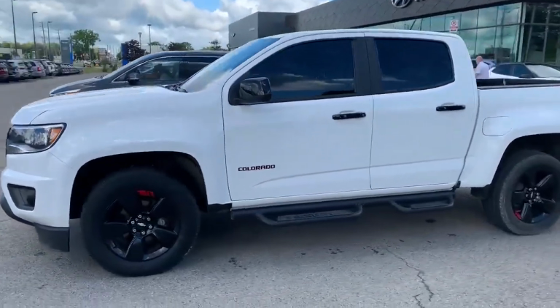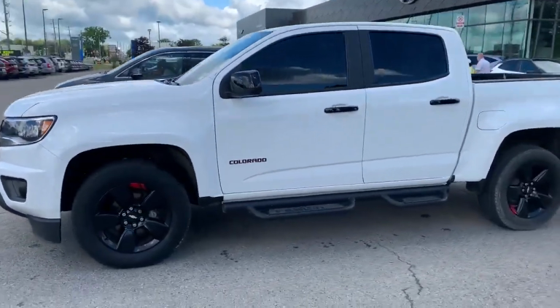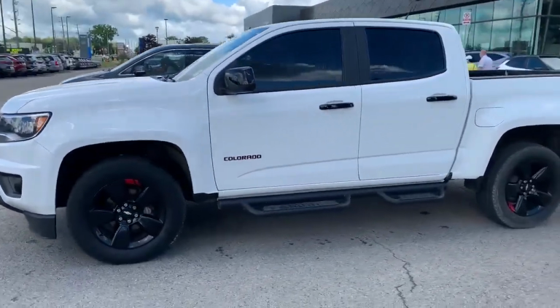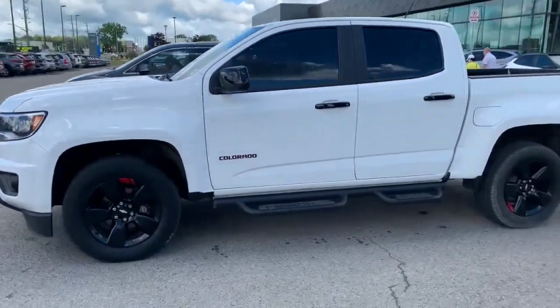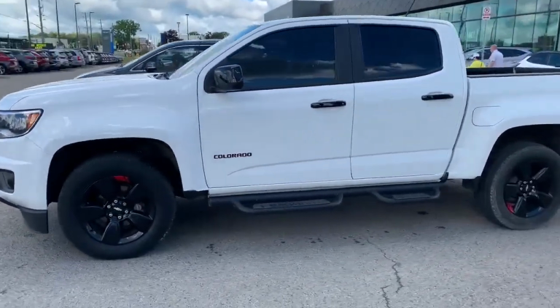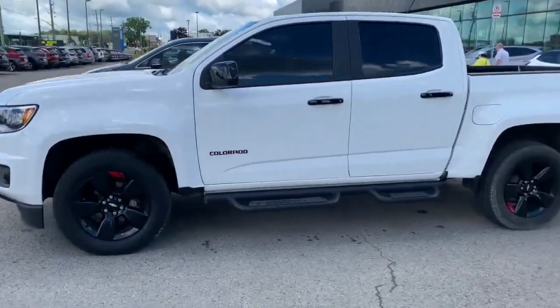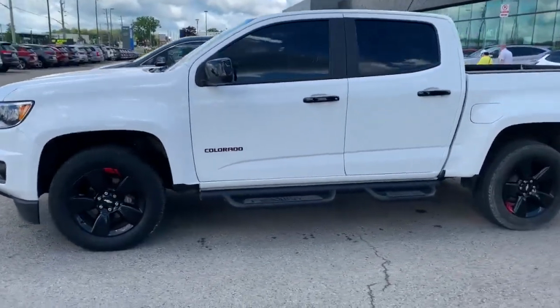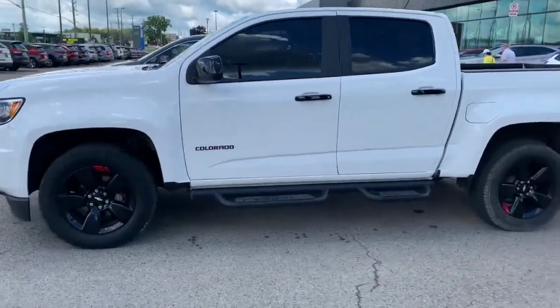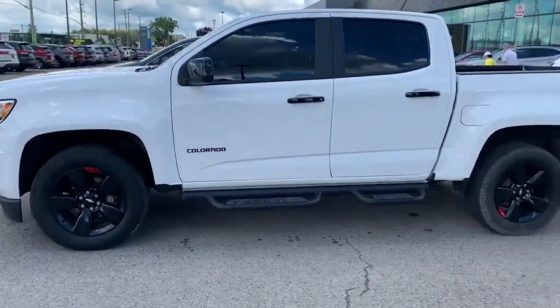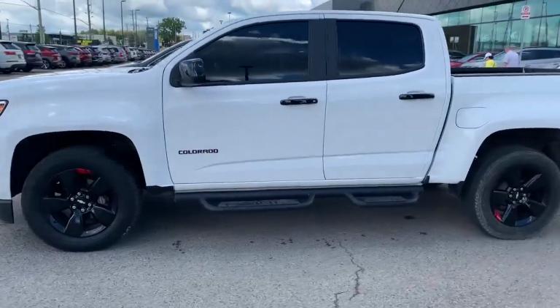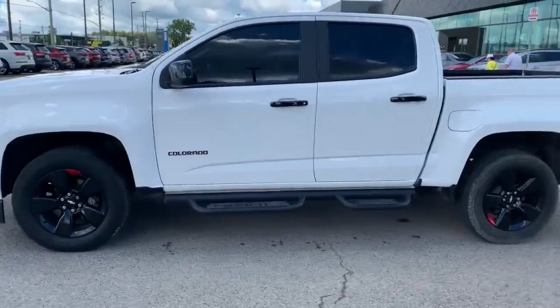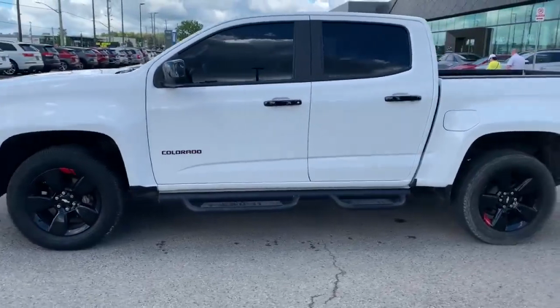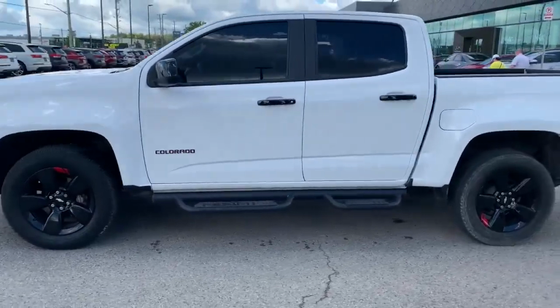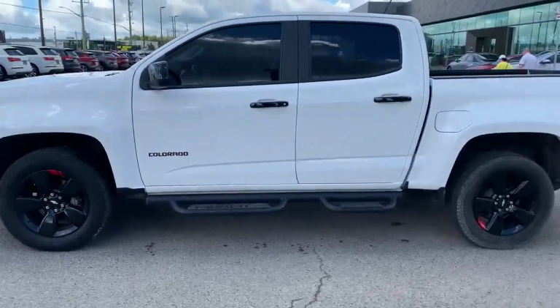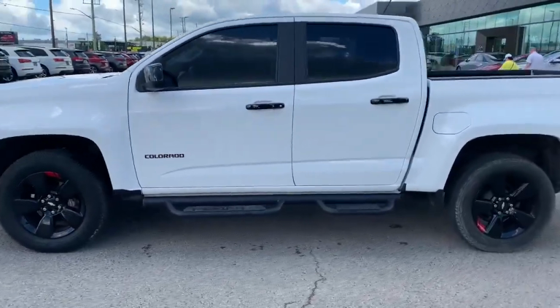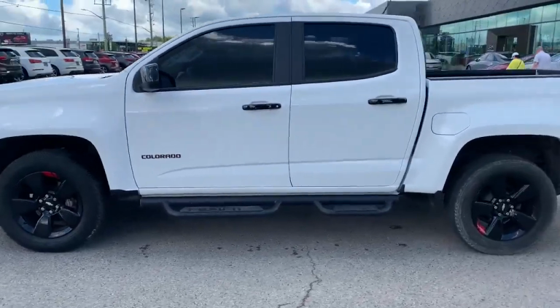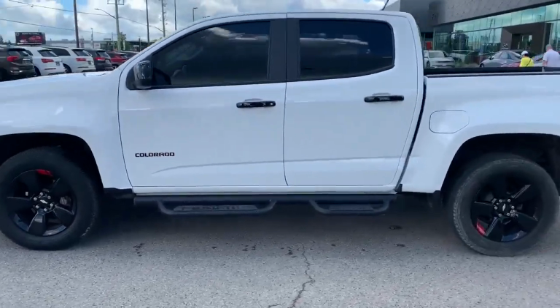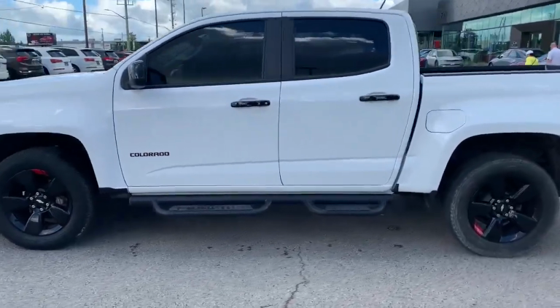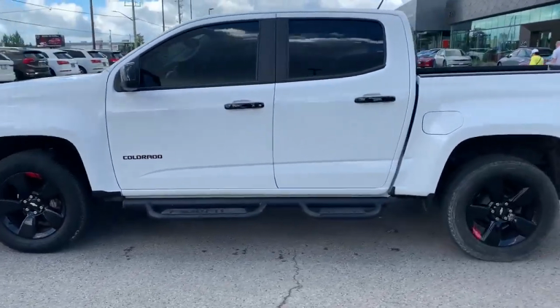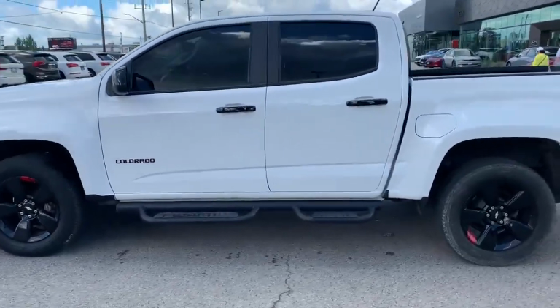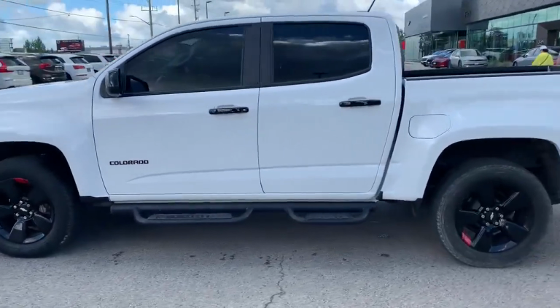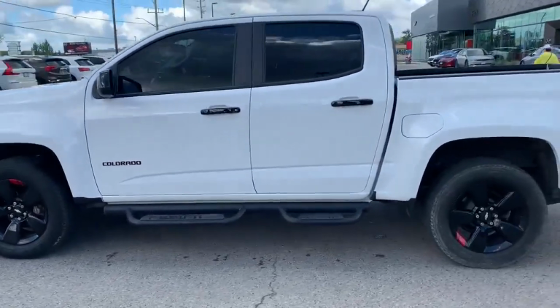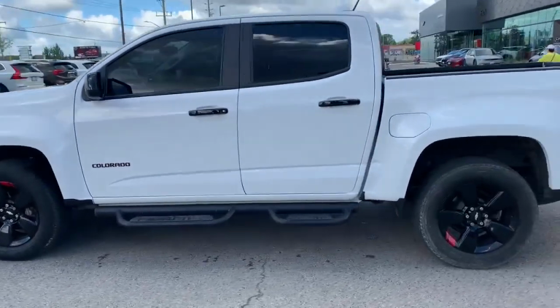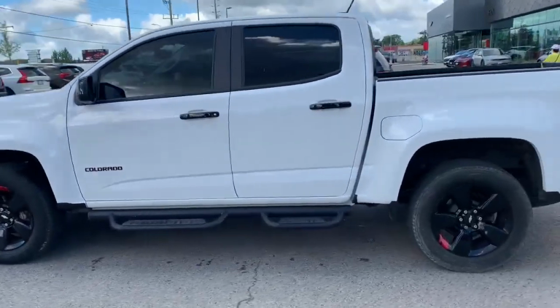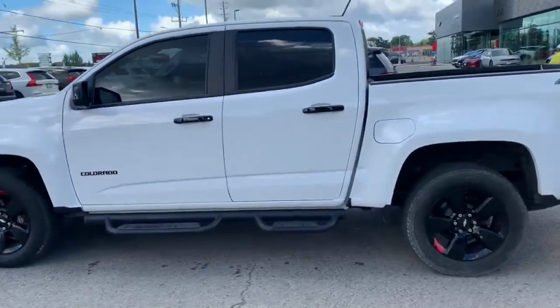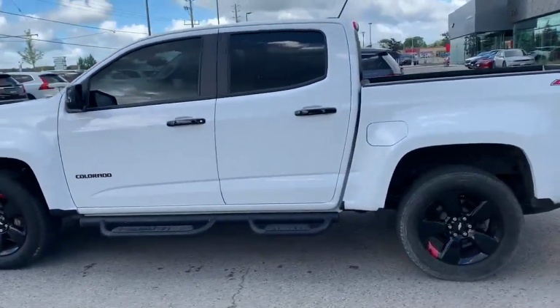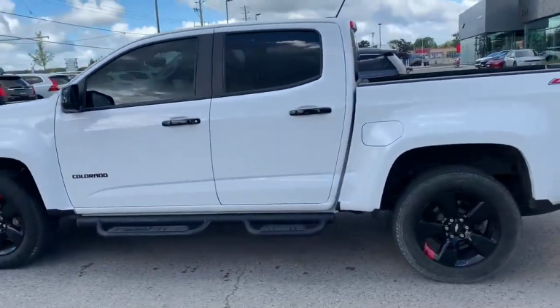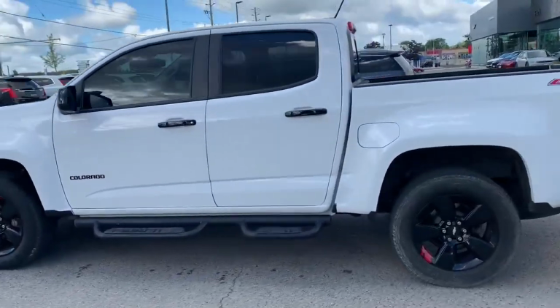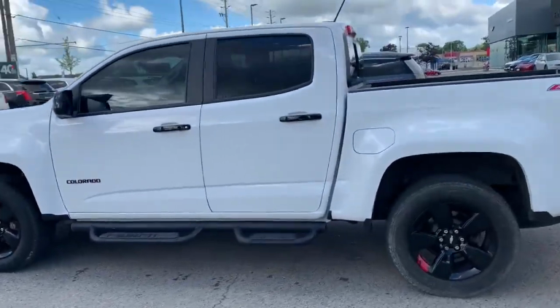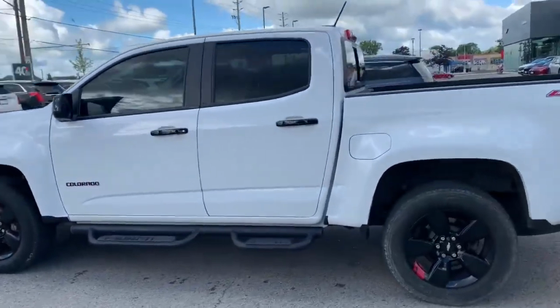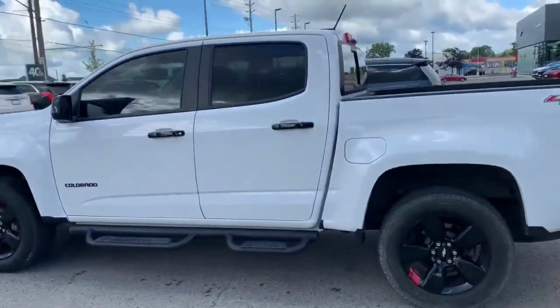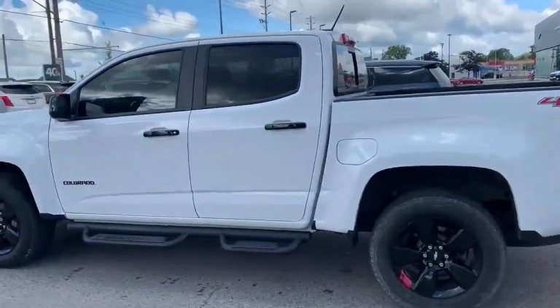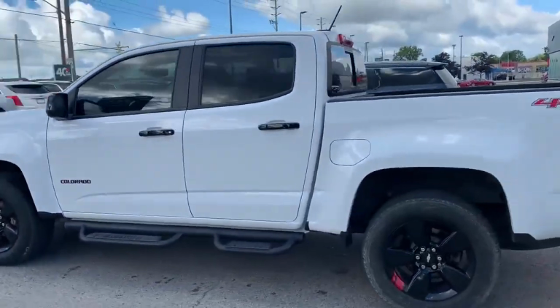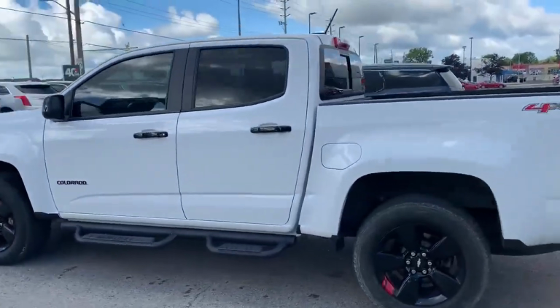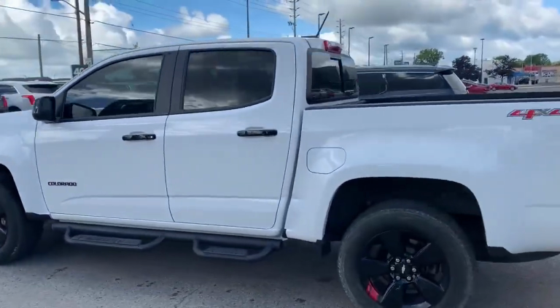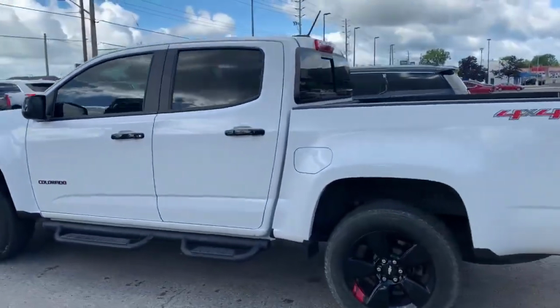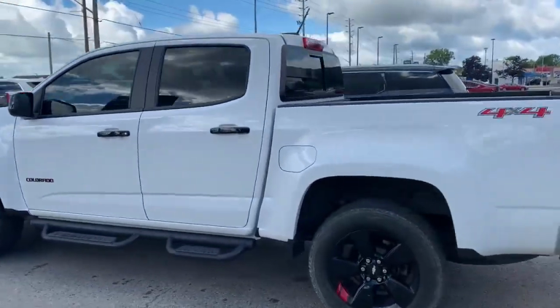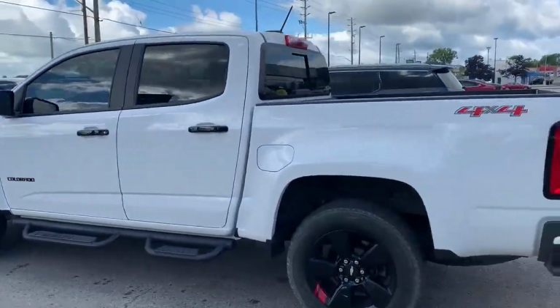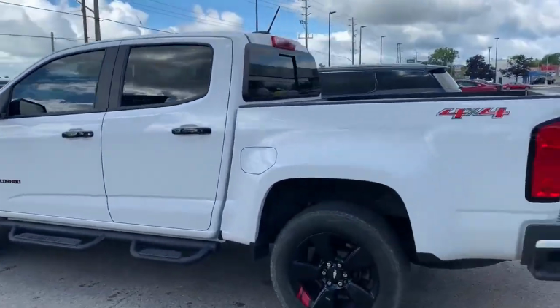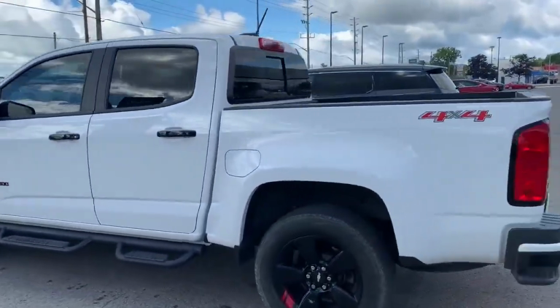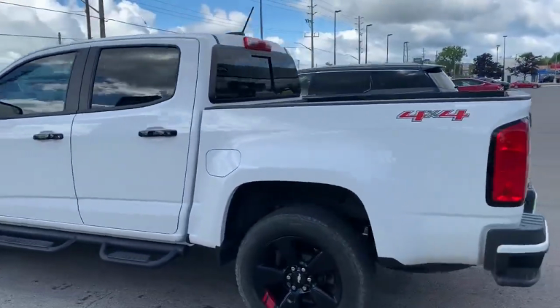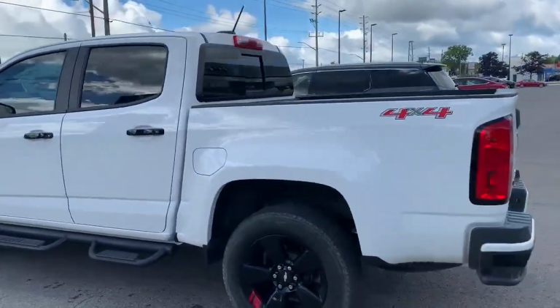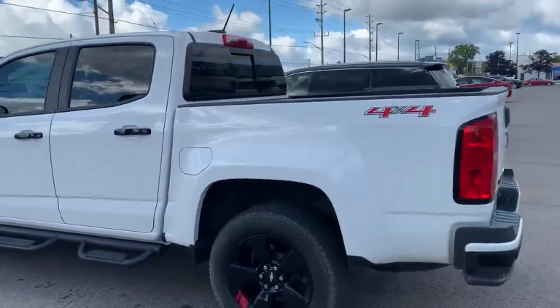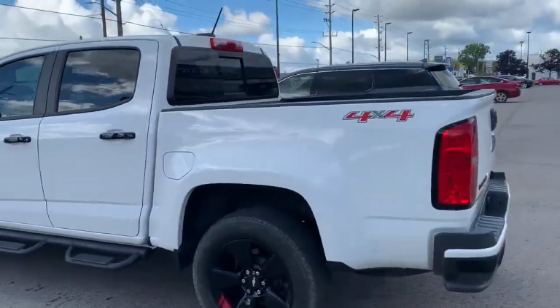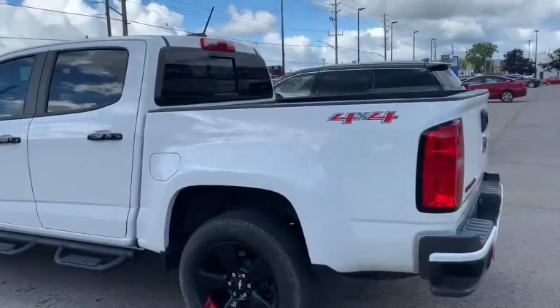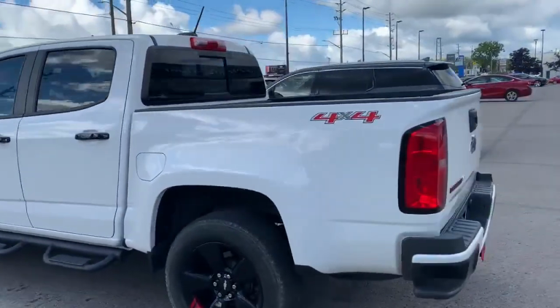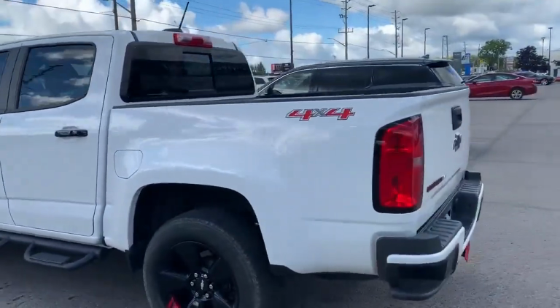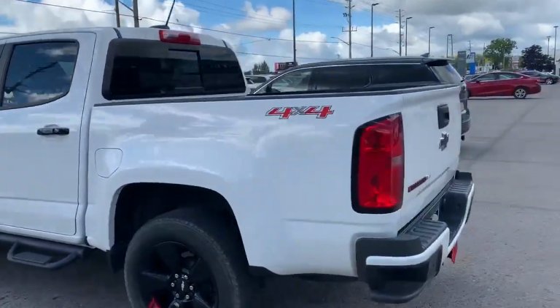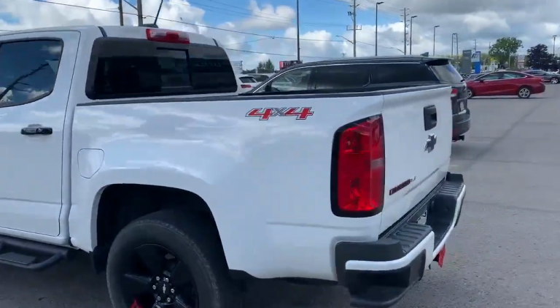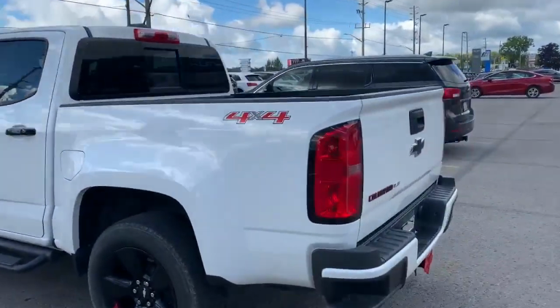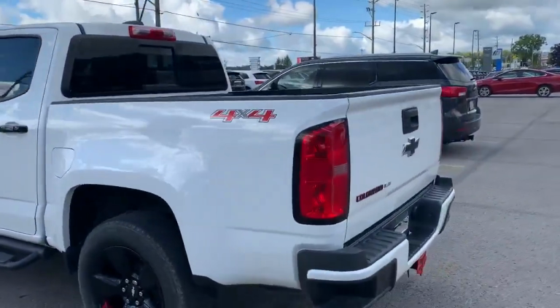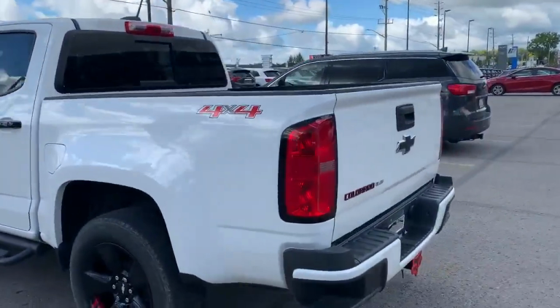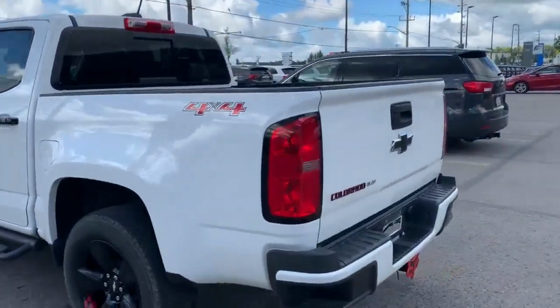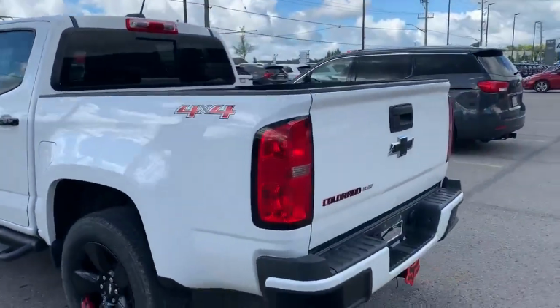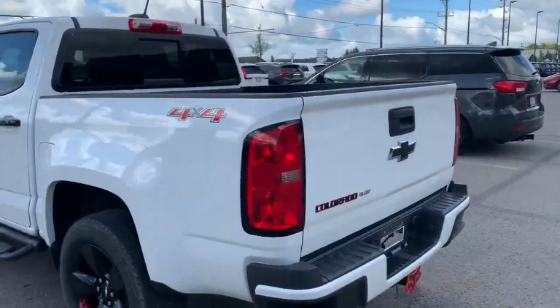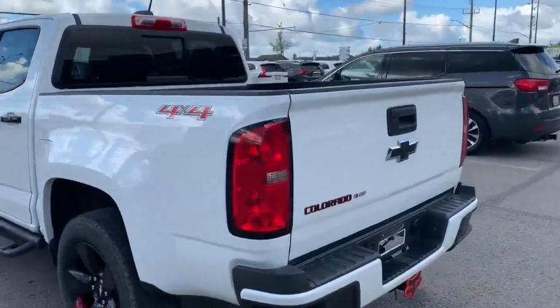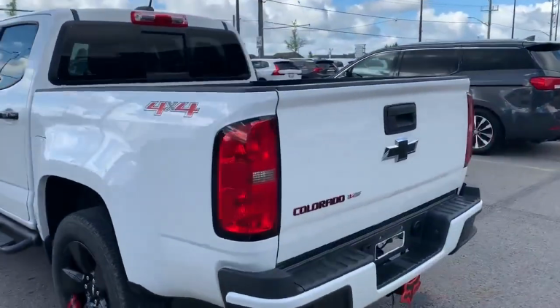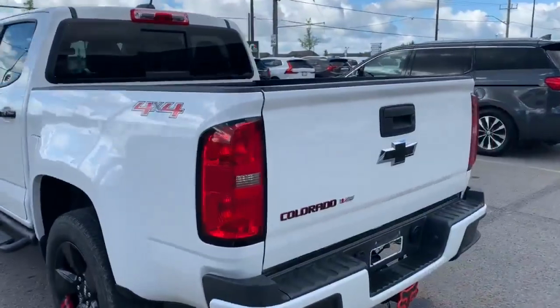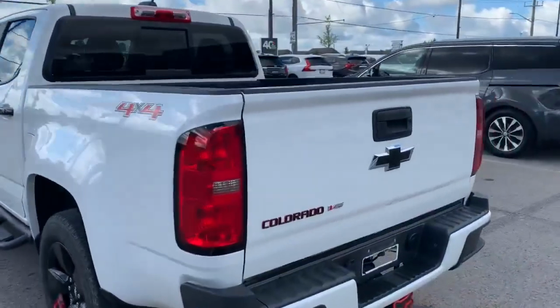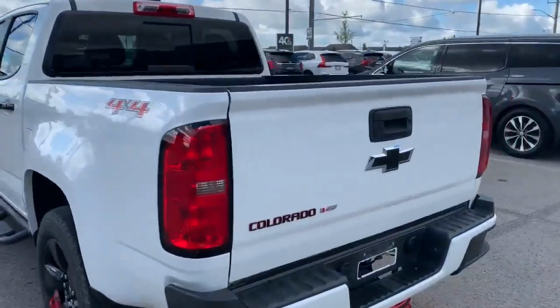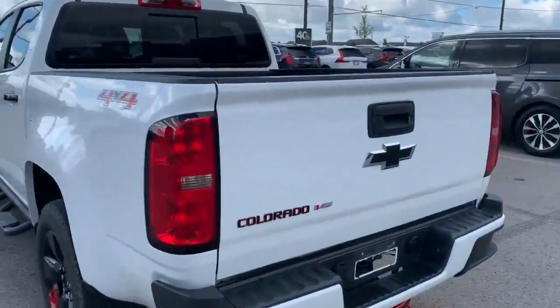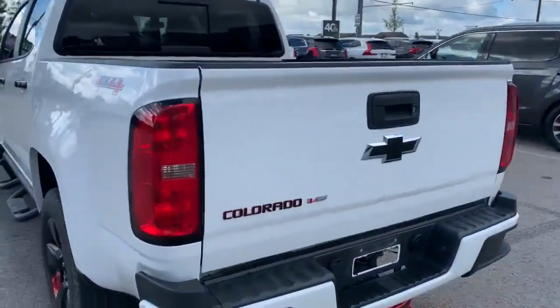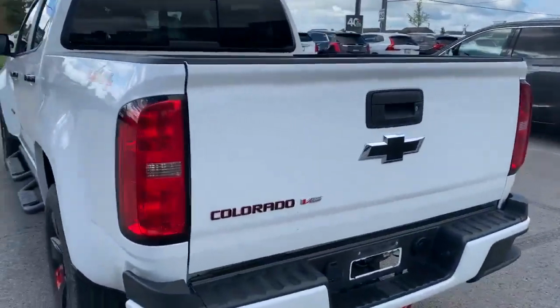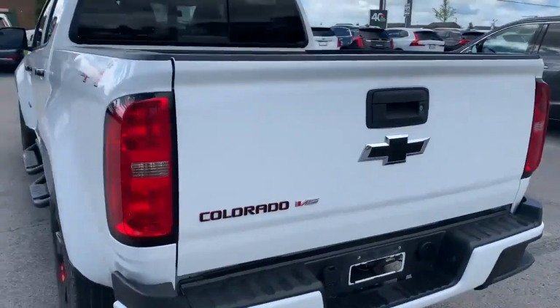This is a really sharp looking vehicle. I like the little red details that it has. Let's take a quick look in the back.